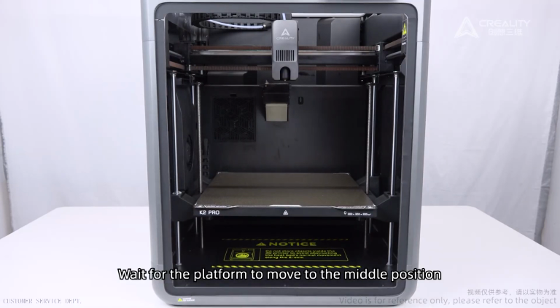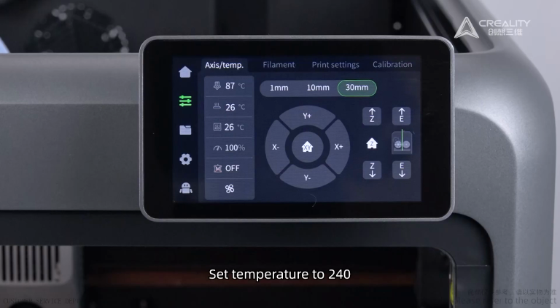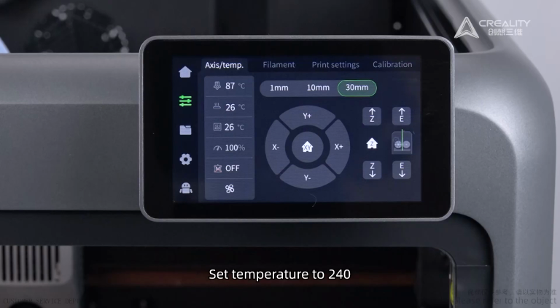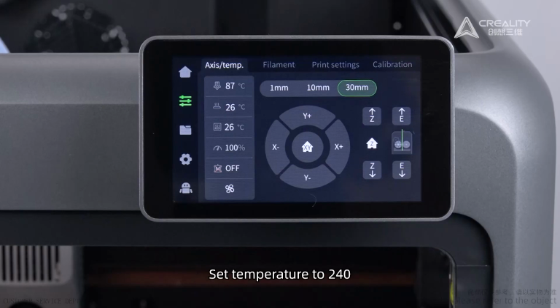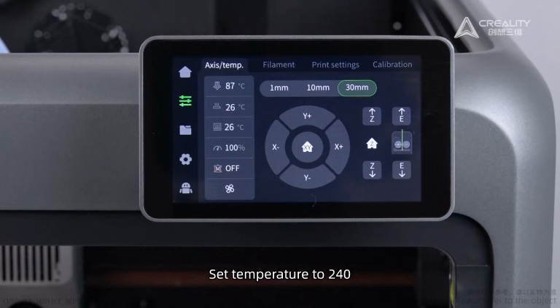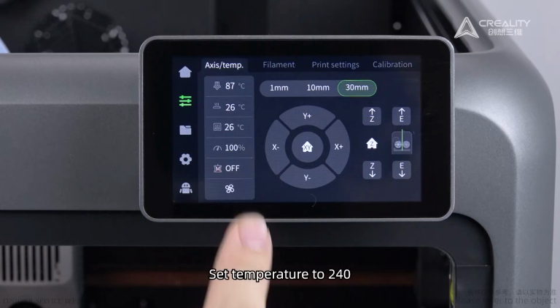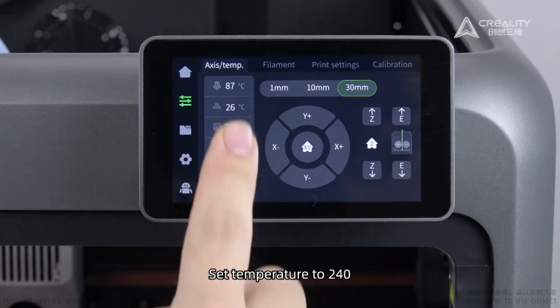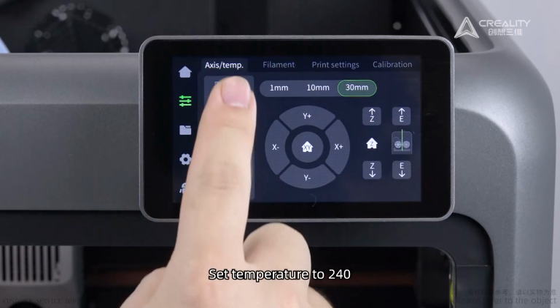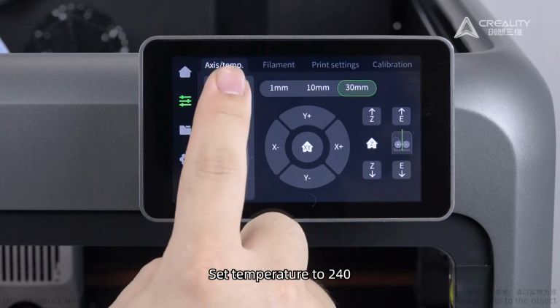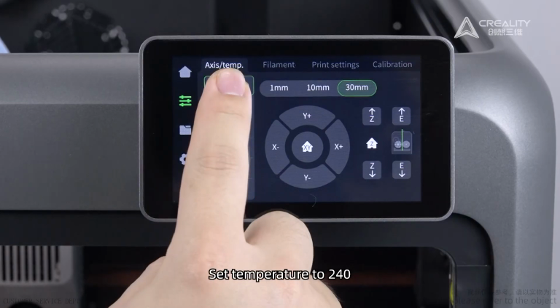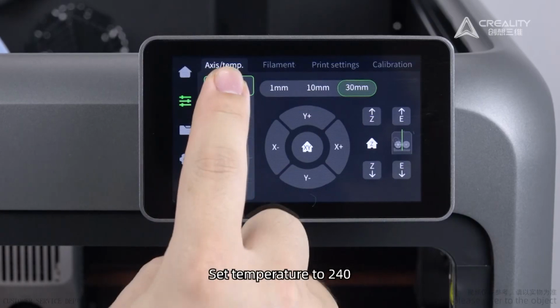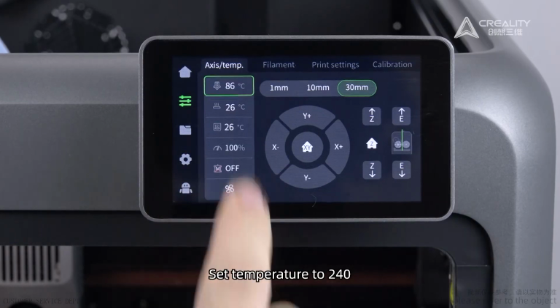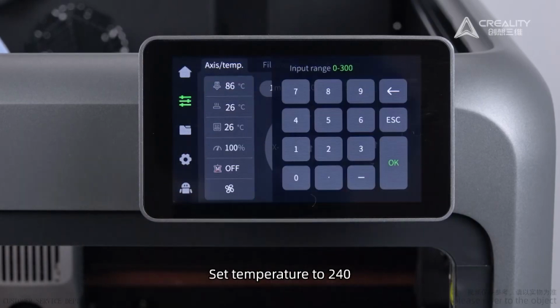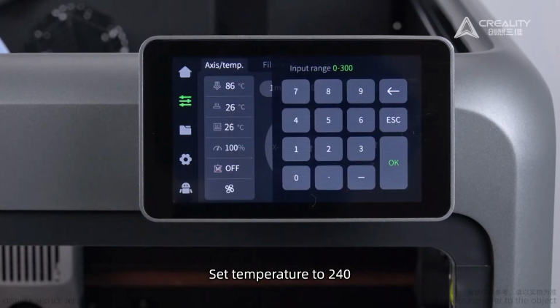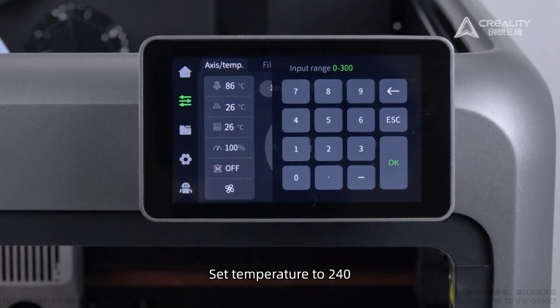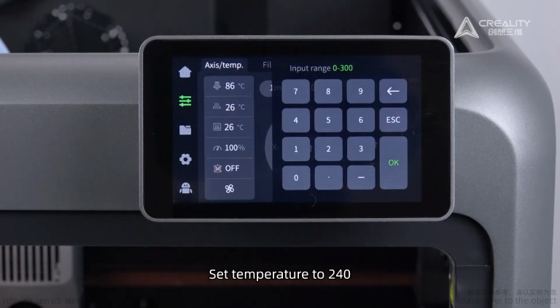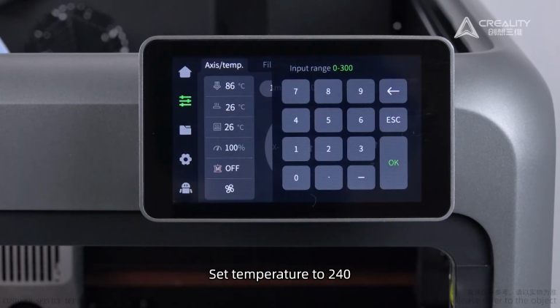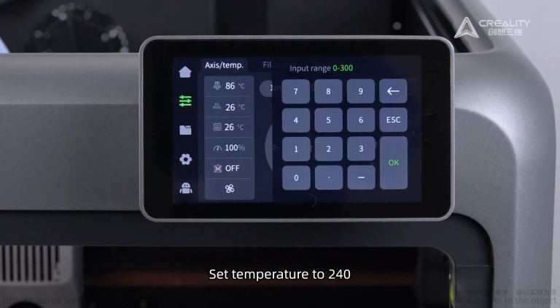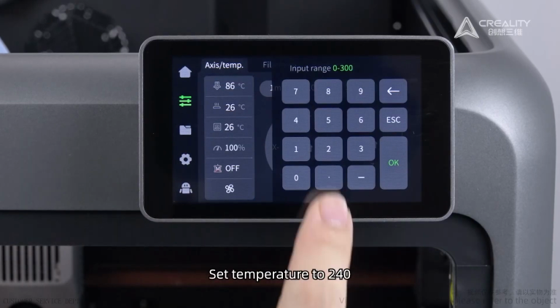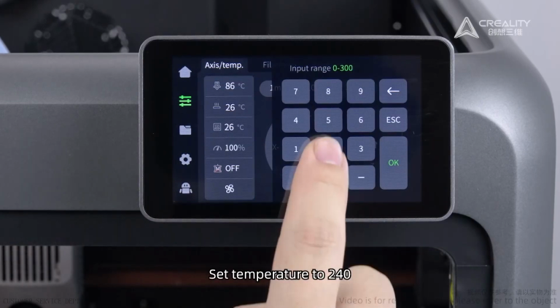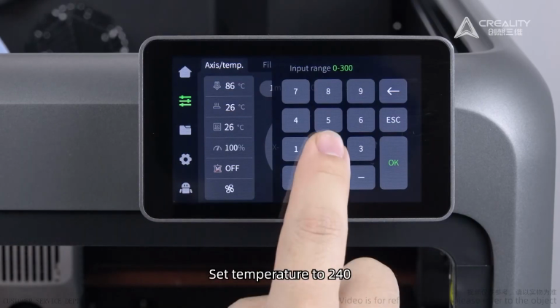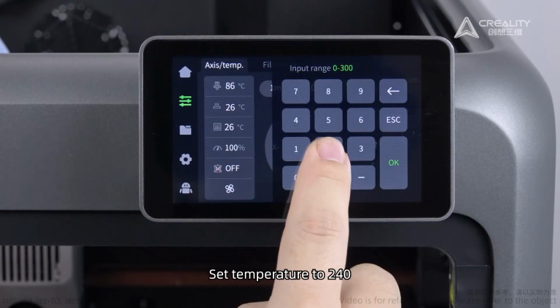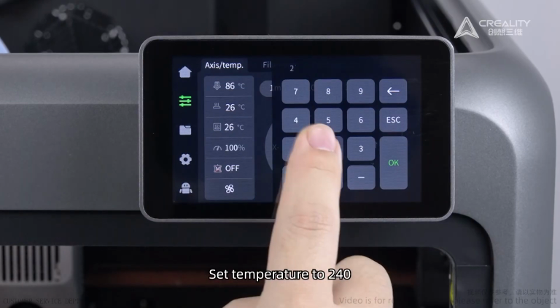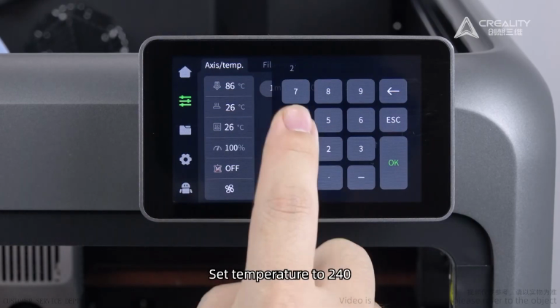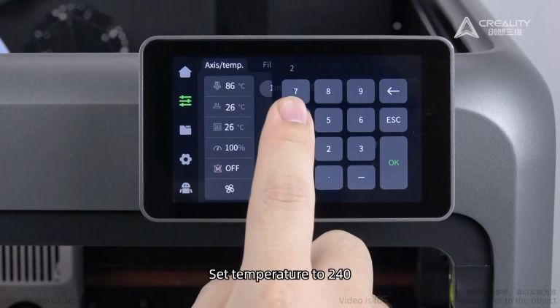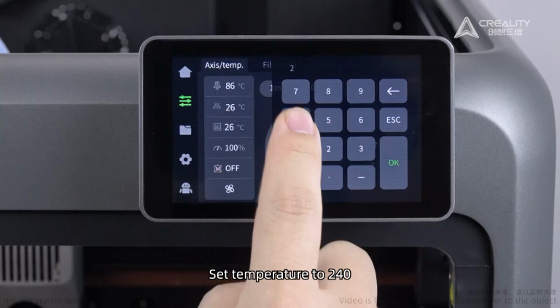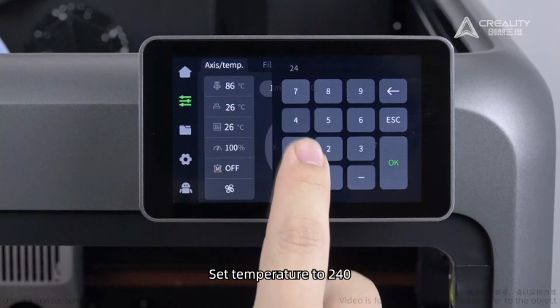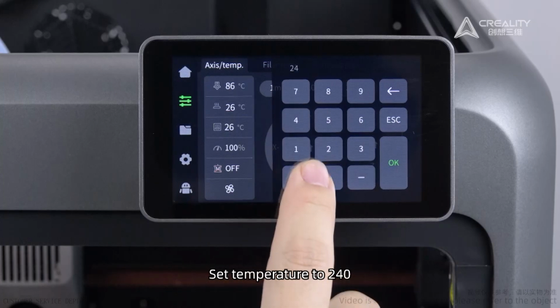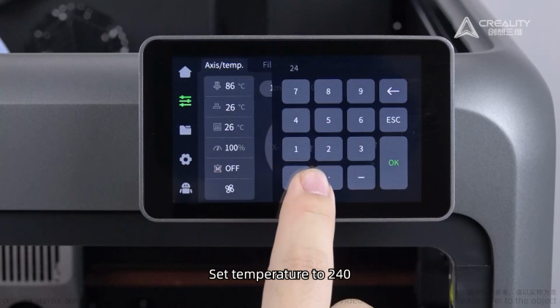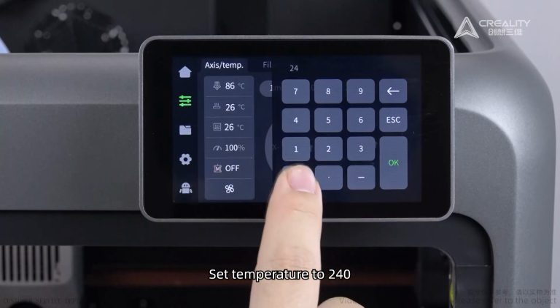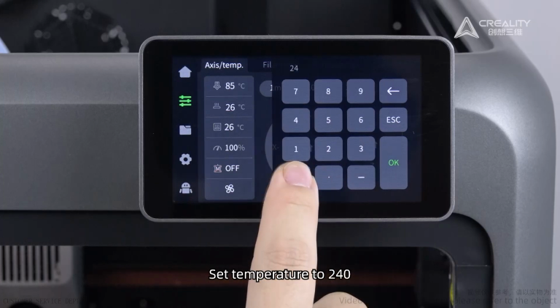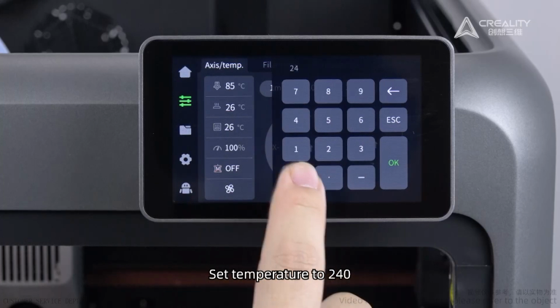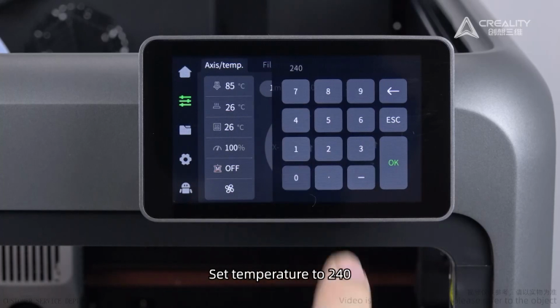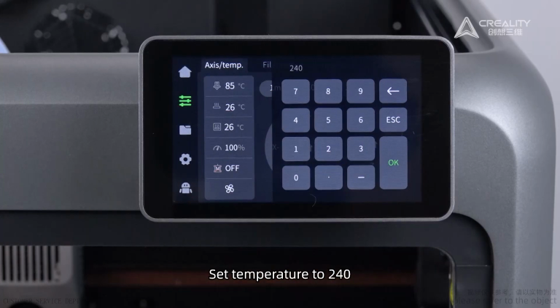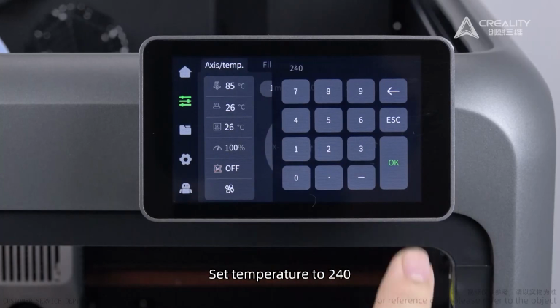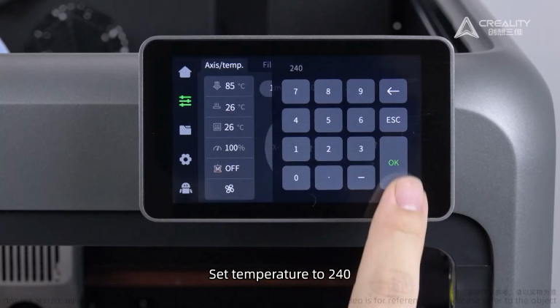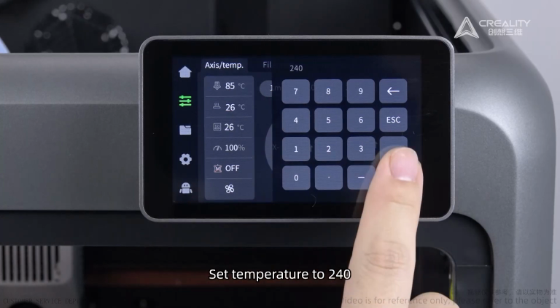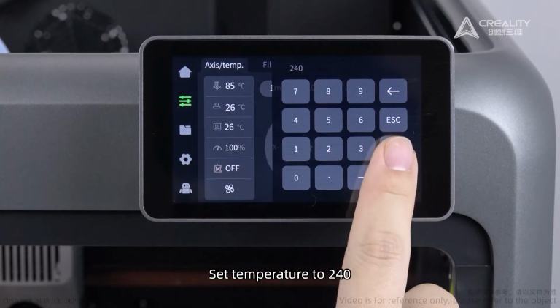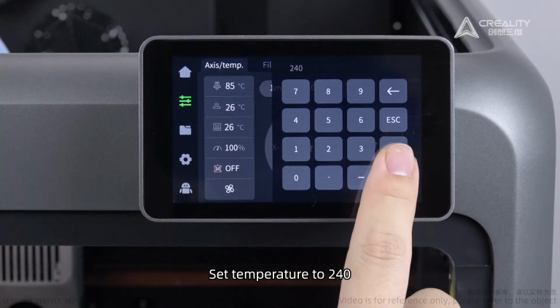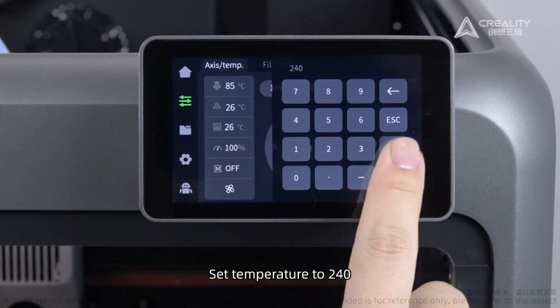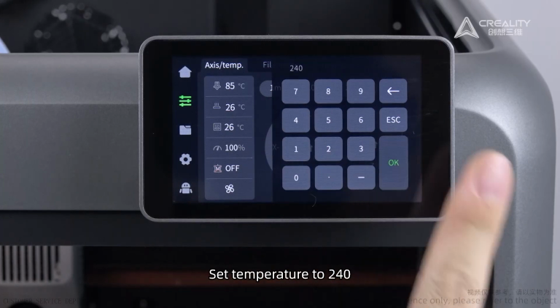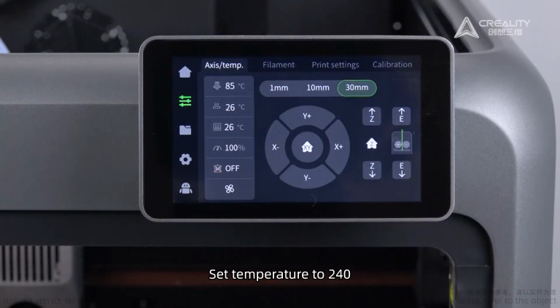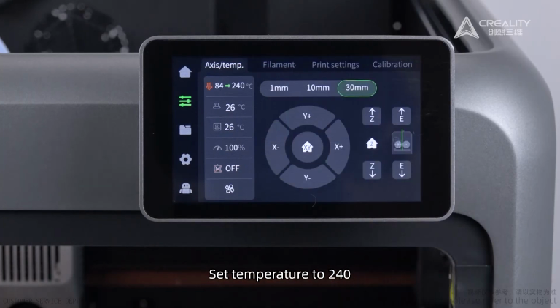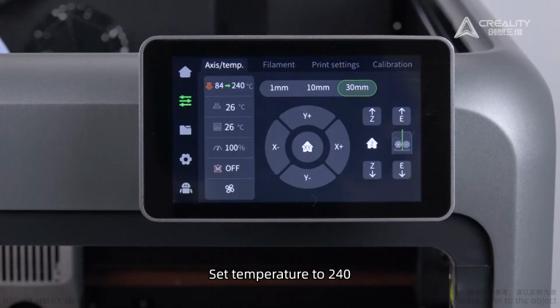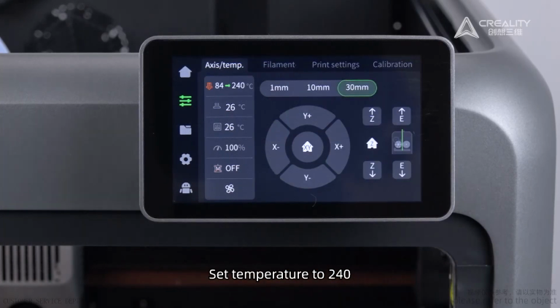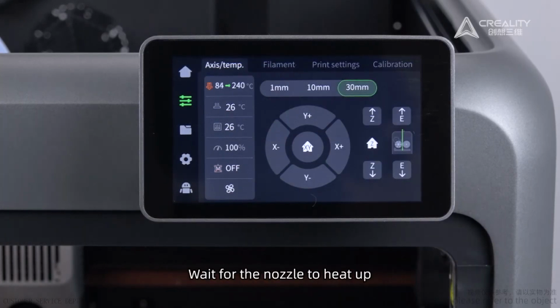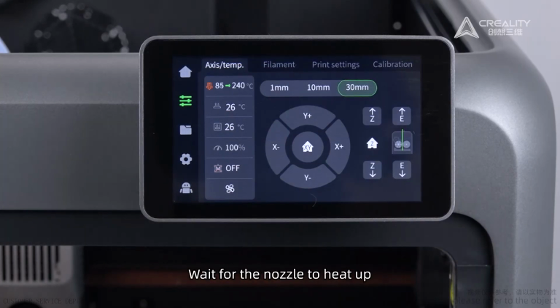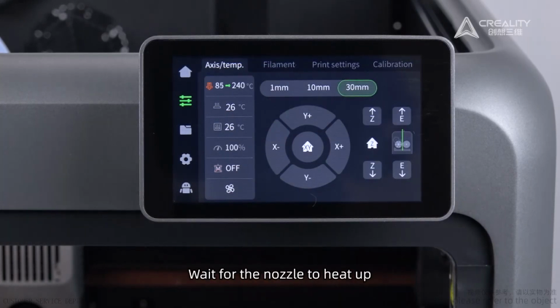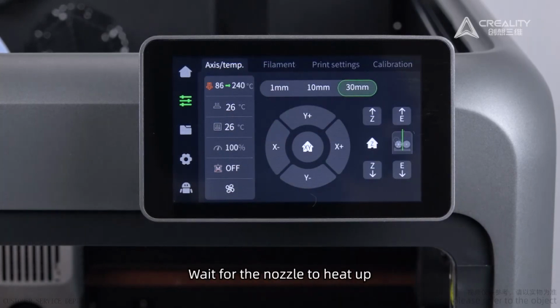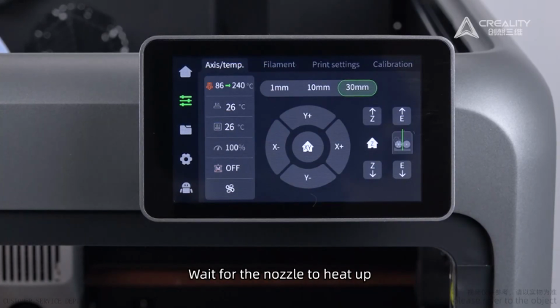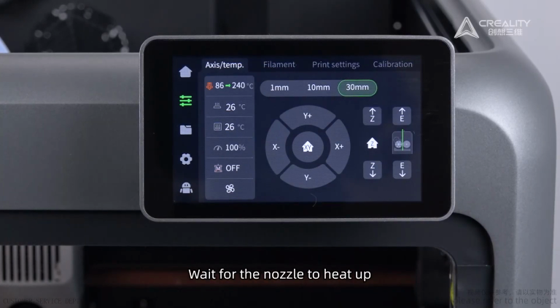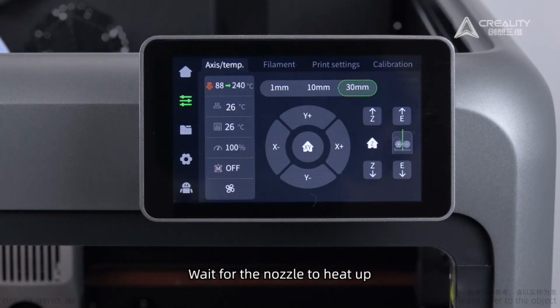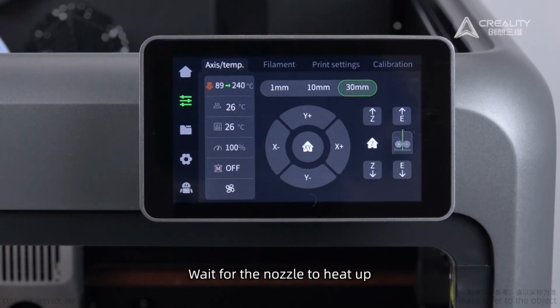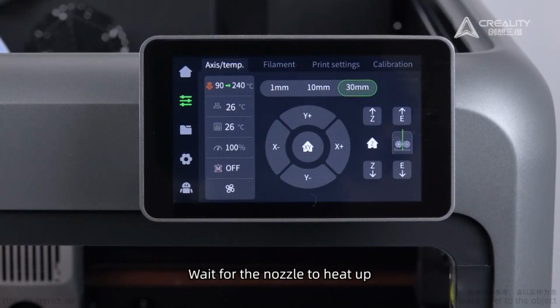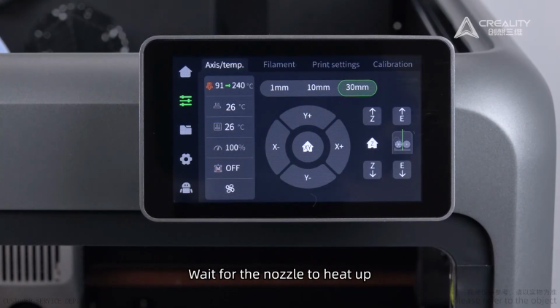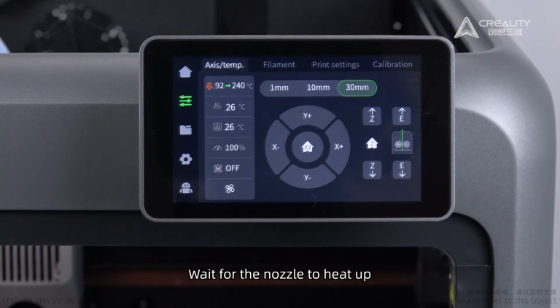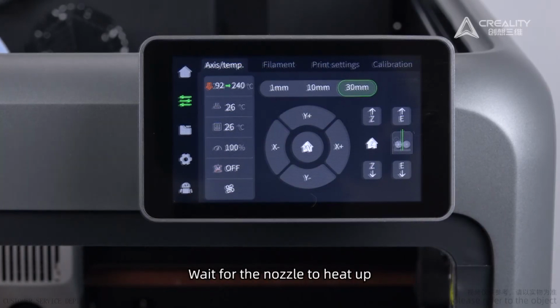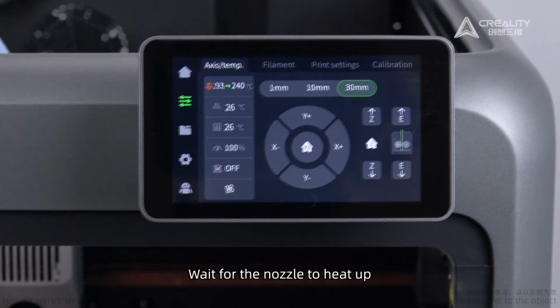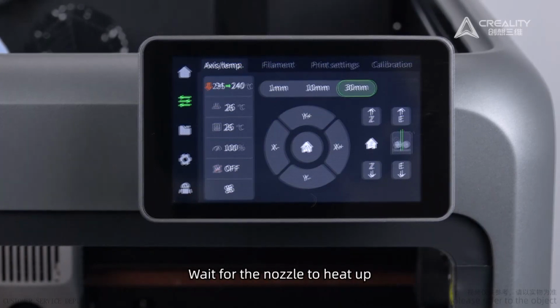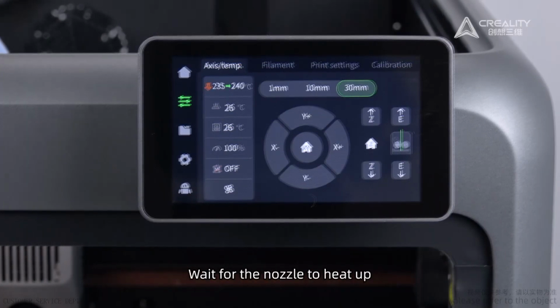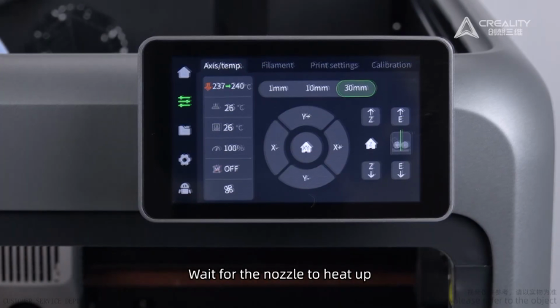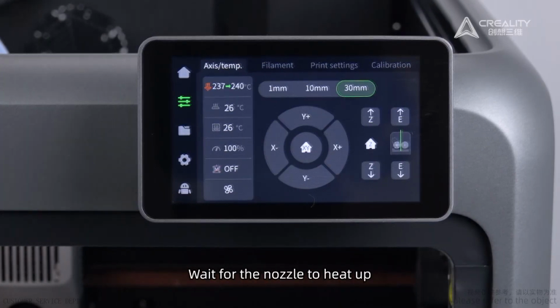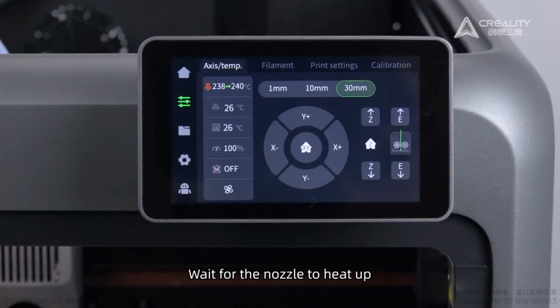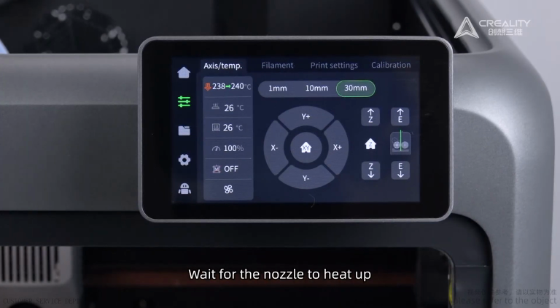Set the temperature to 240 and wait for the nozzle to heat up.